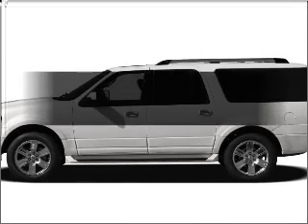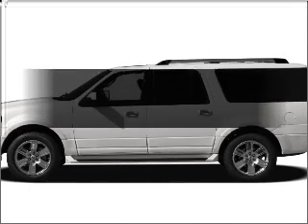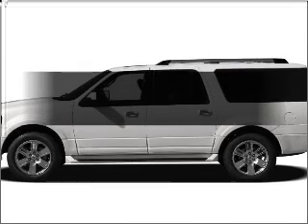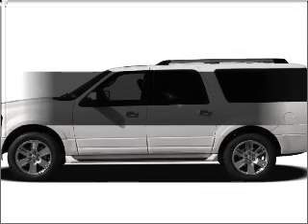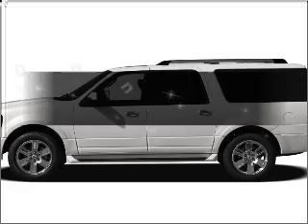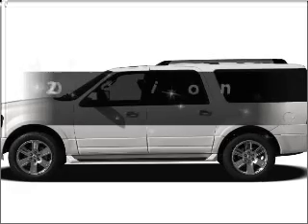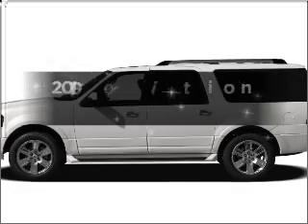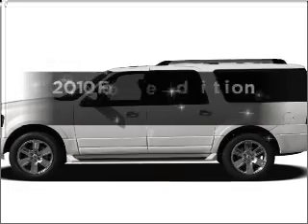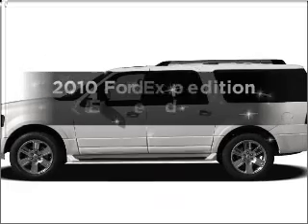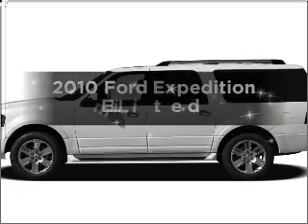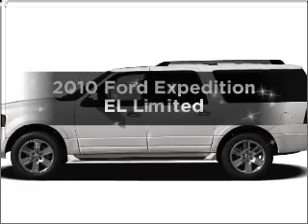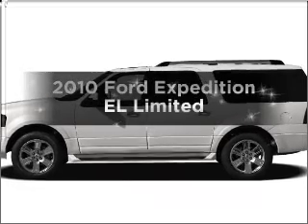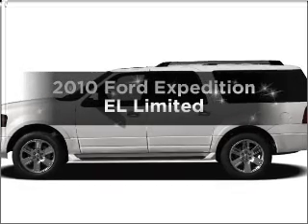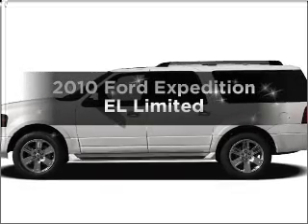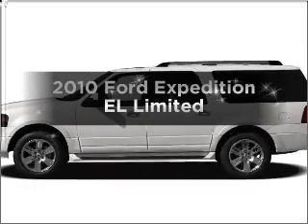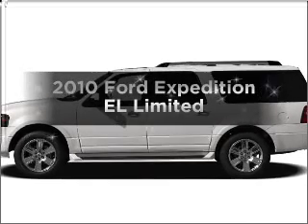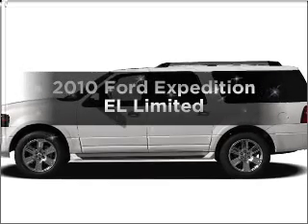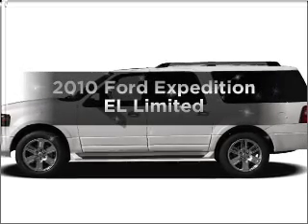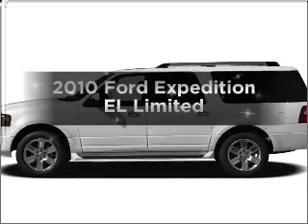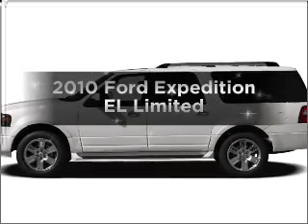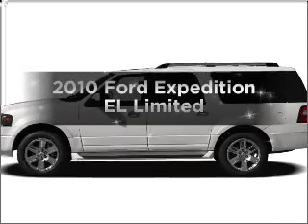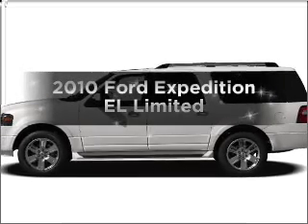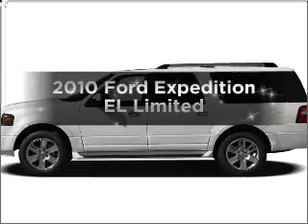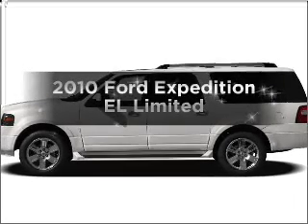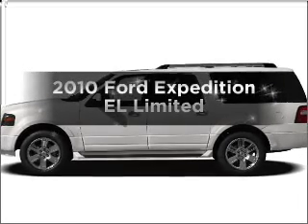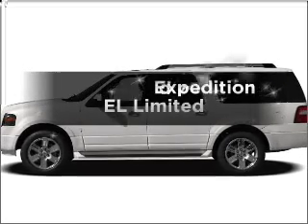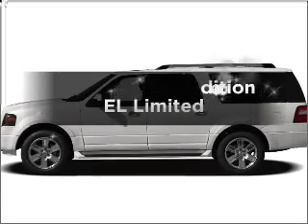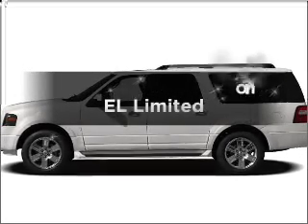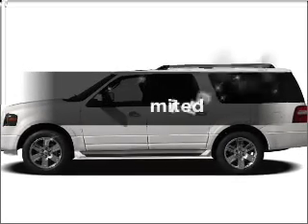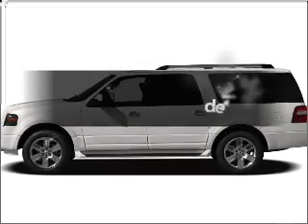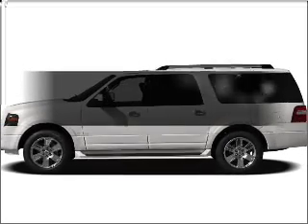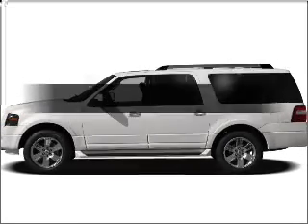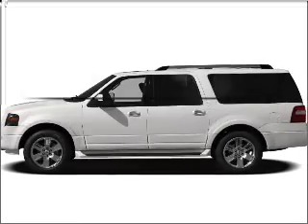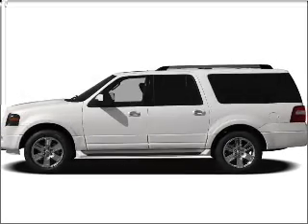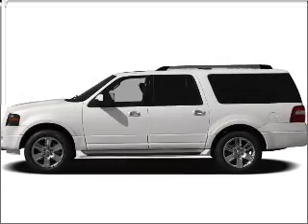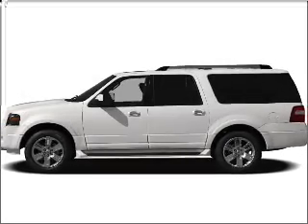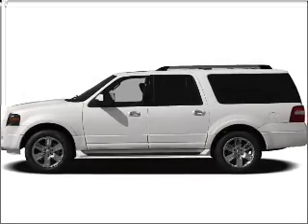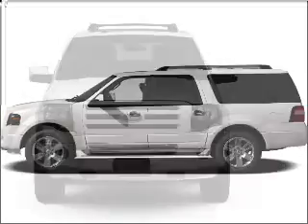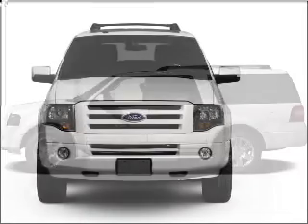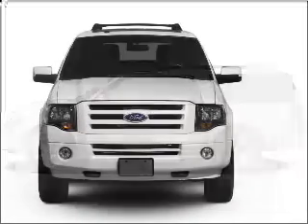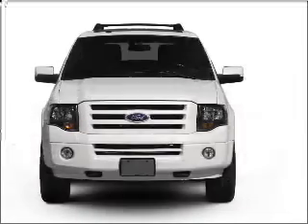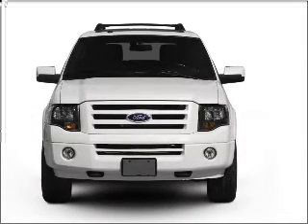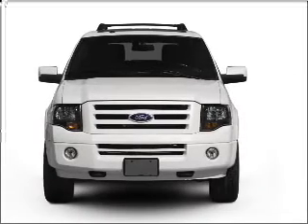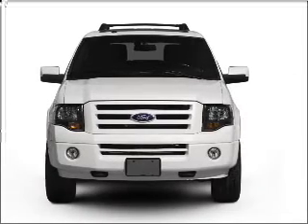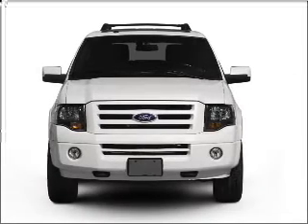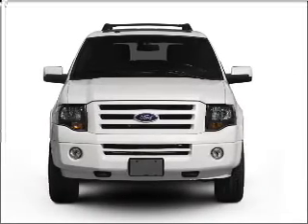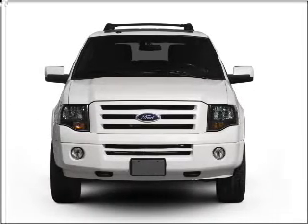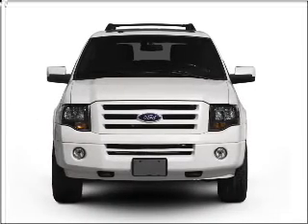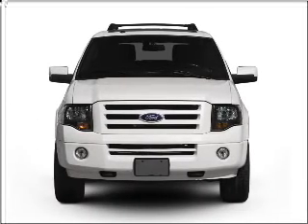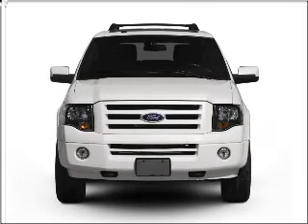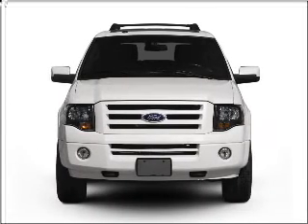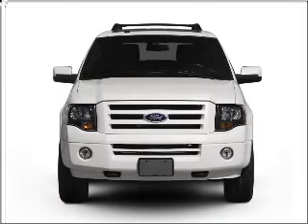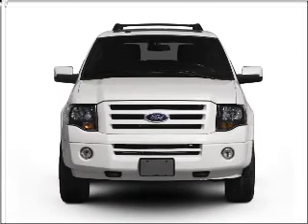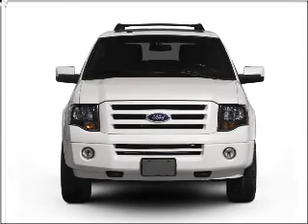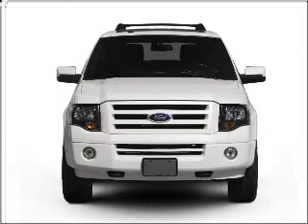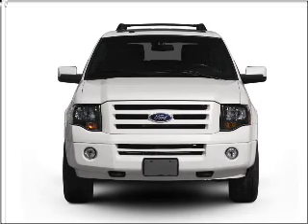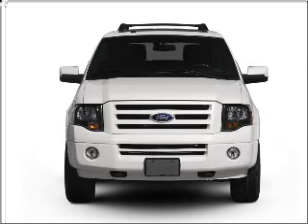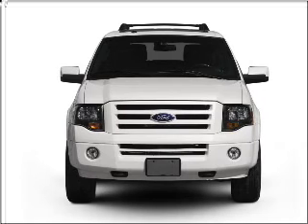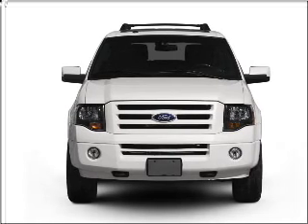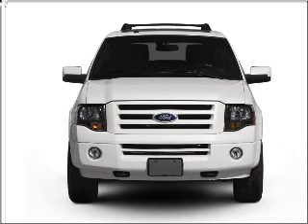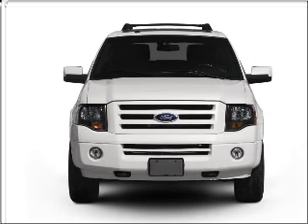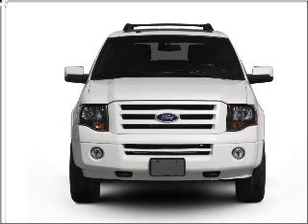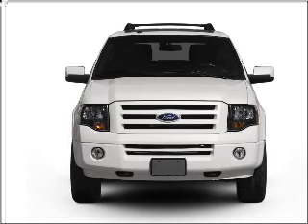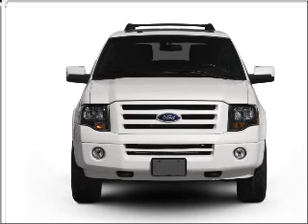Get noticed in this 2010 Ford Expedition EL. If you're looking for a first-rate auto, this one could be yours today.